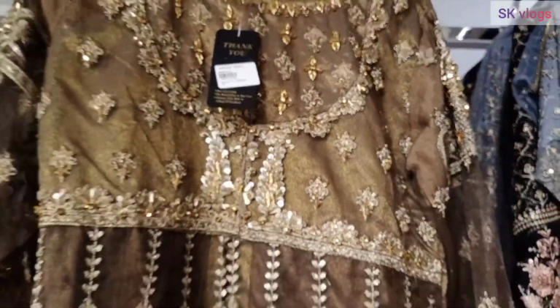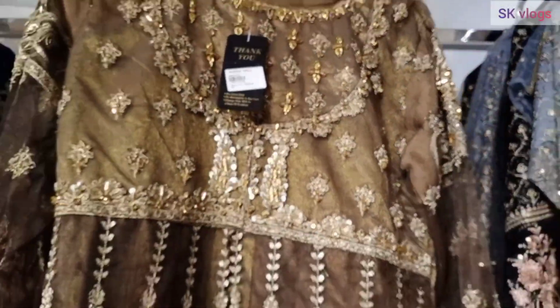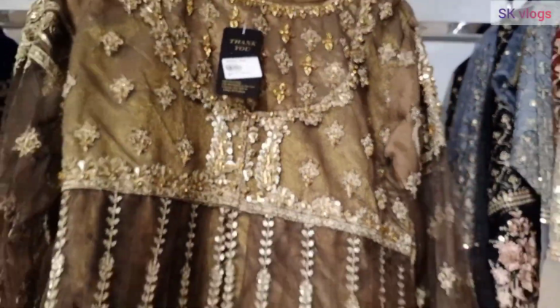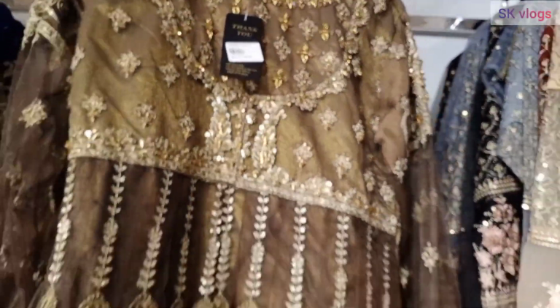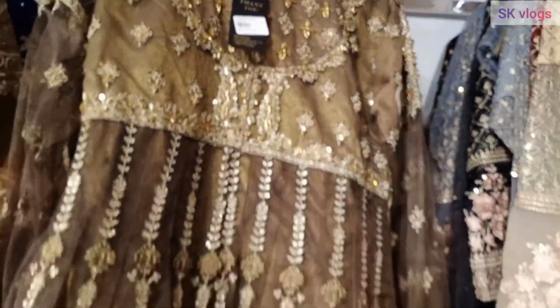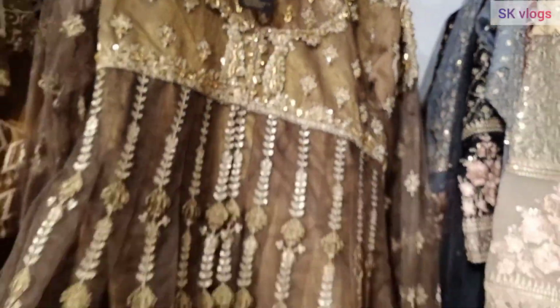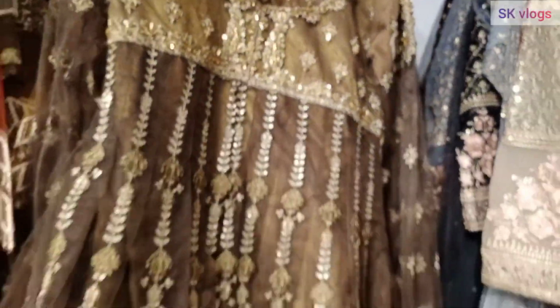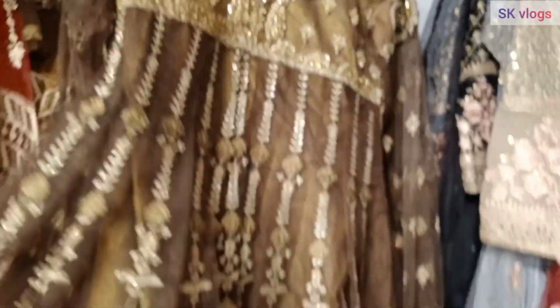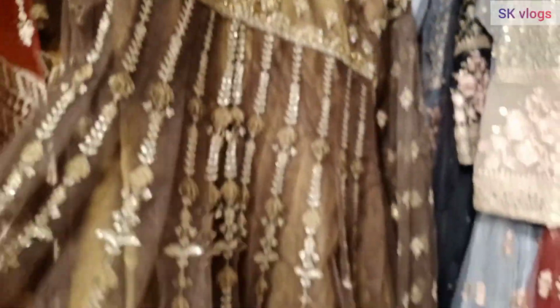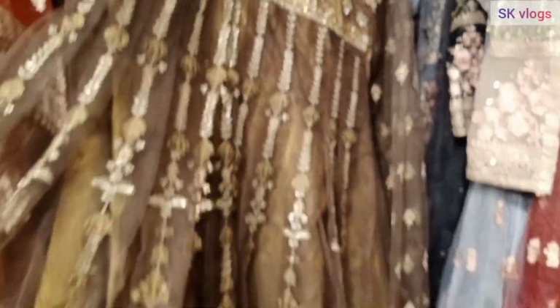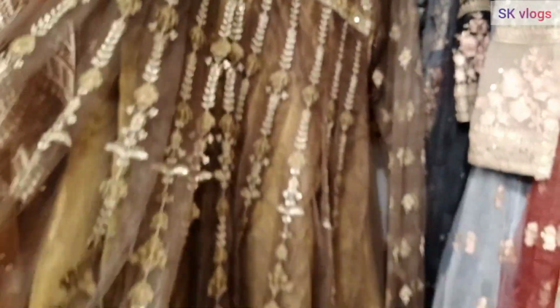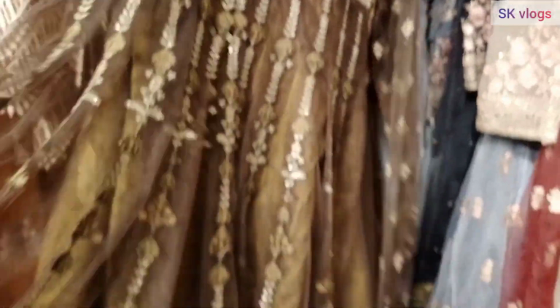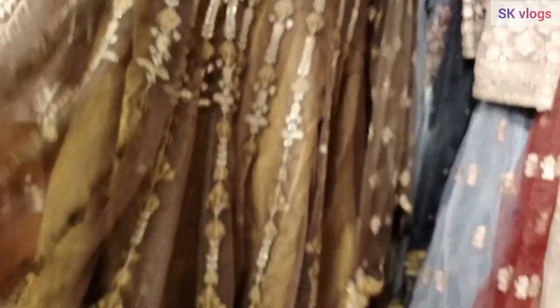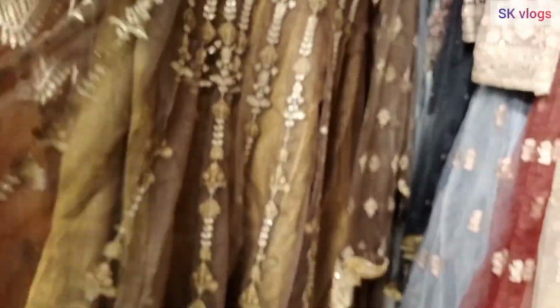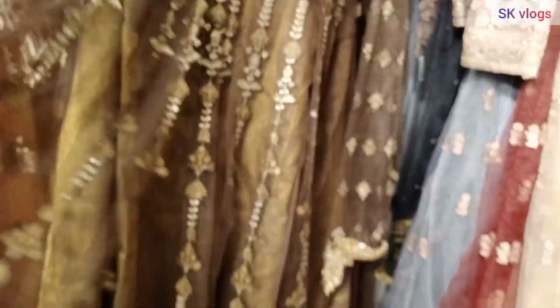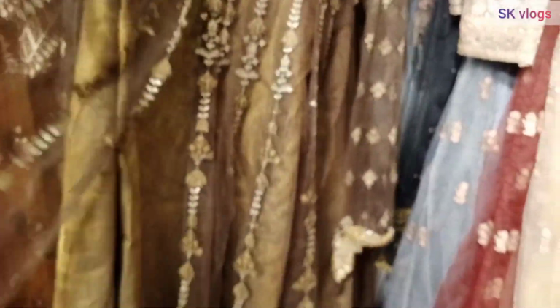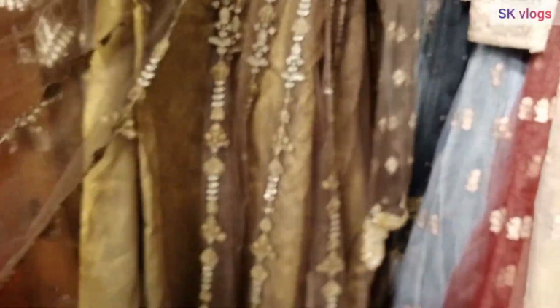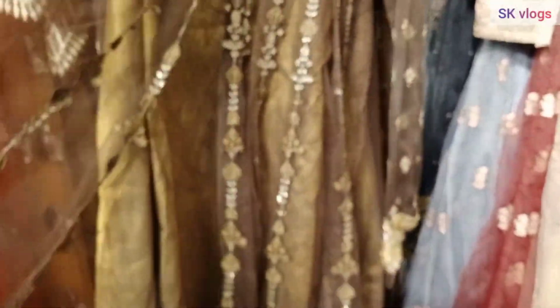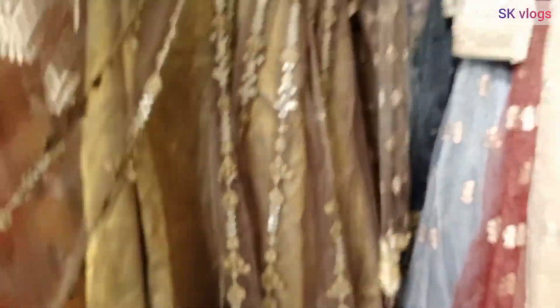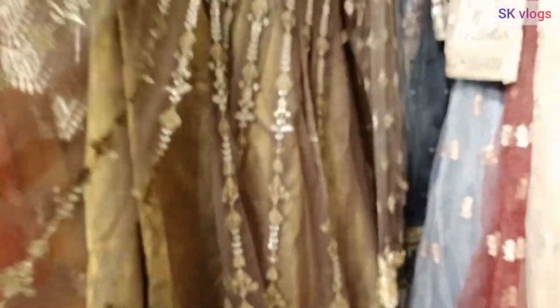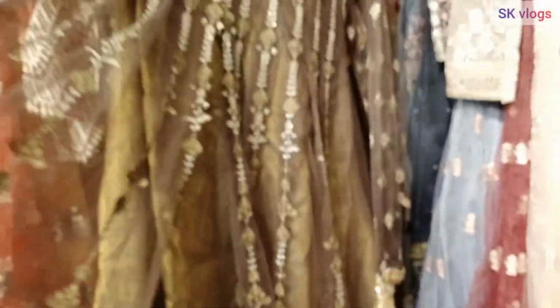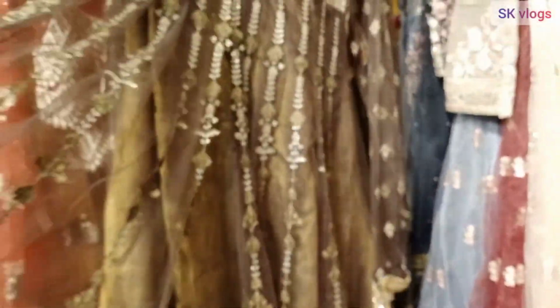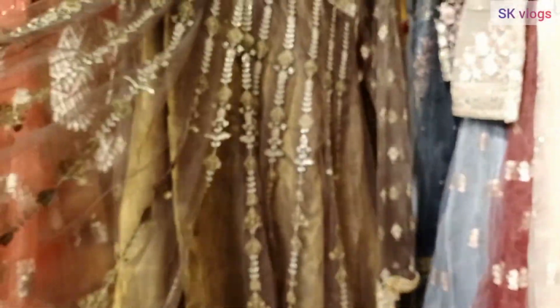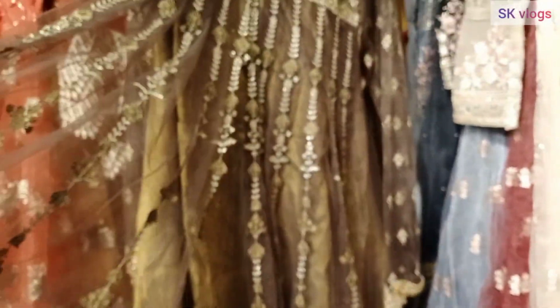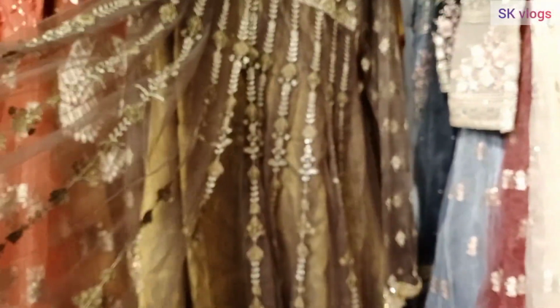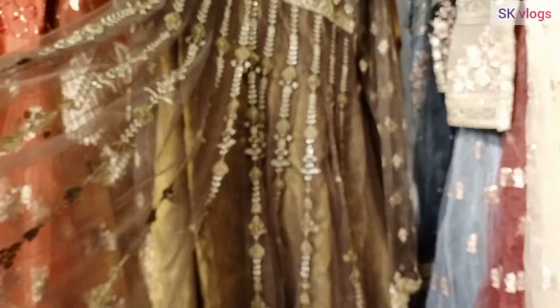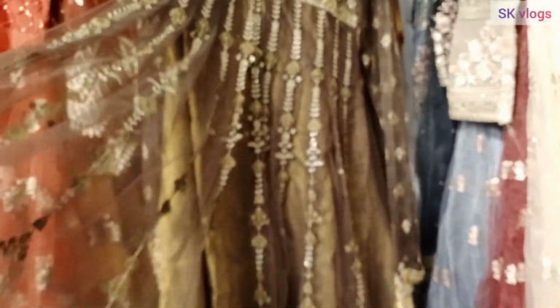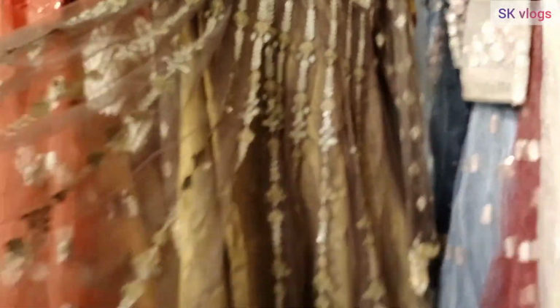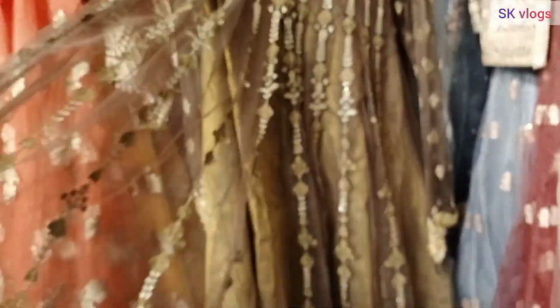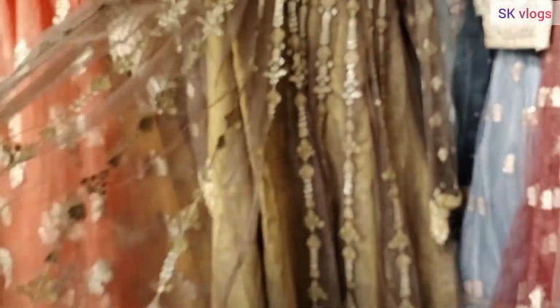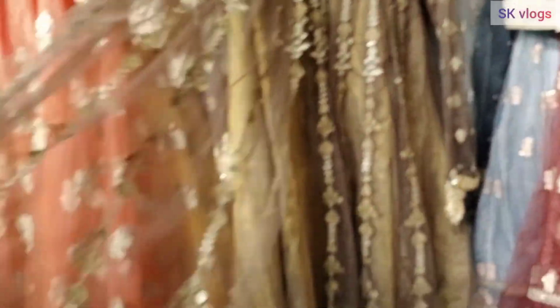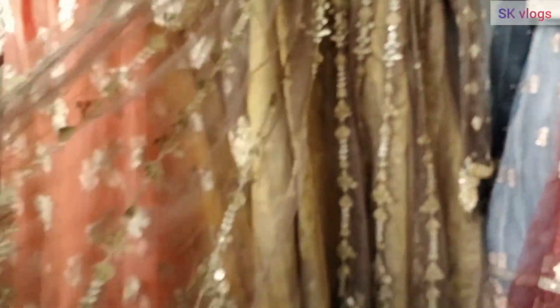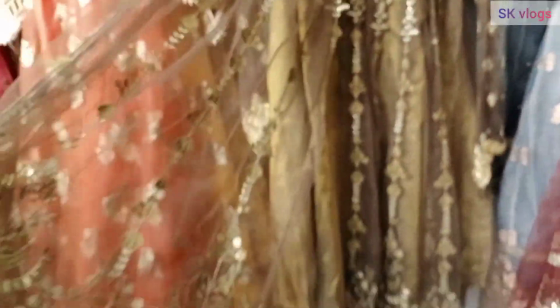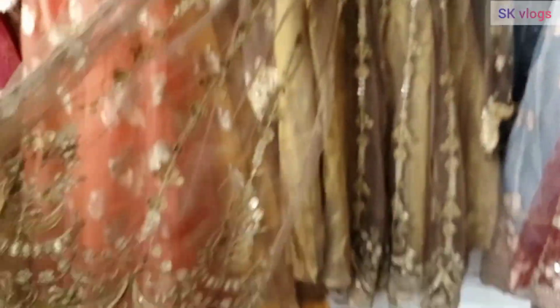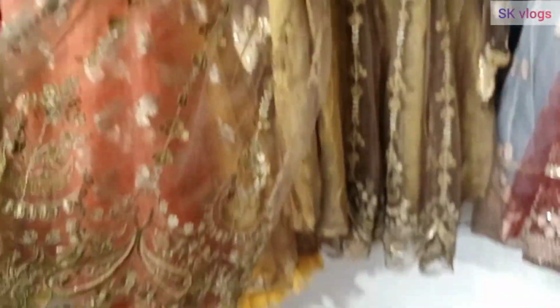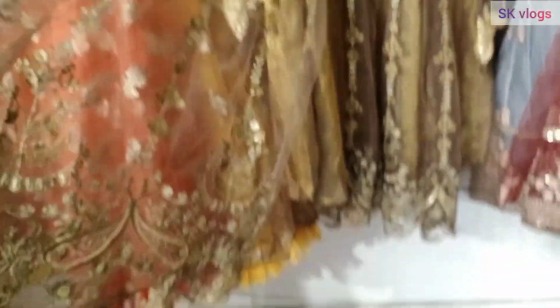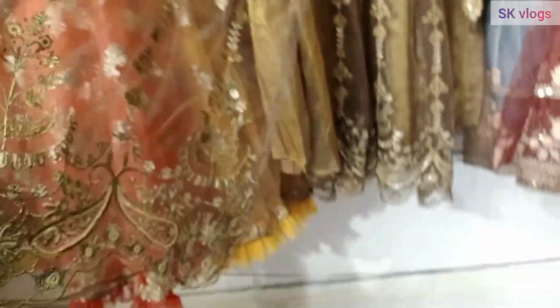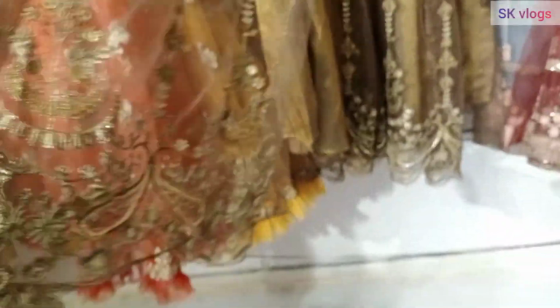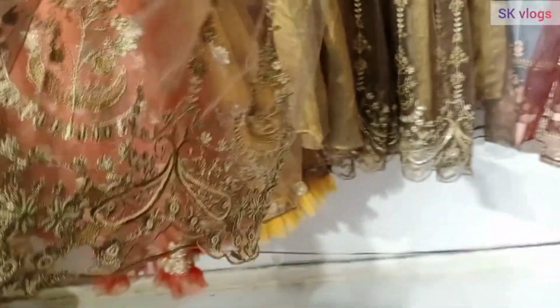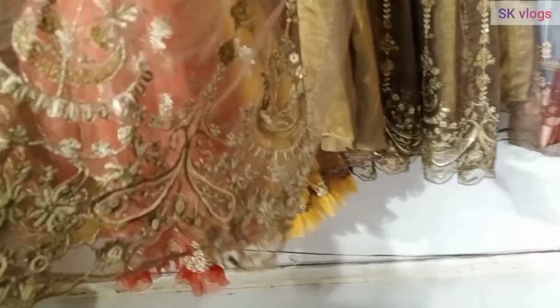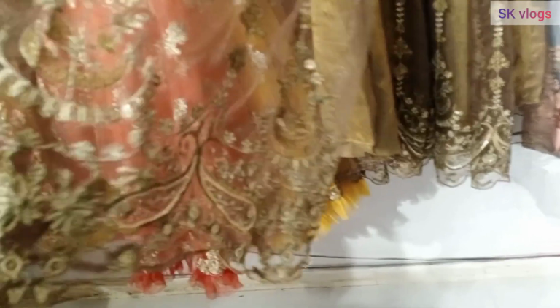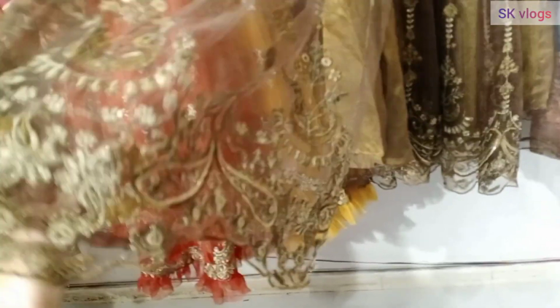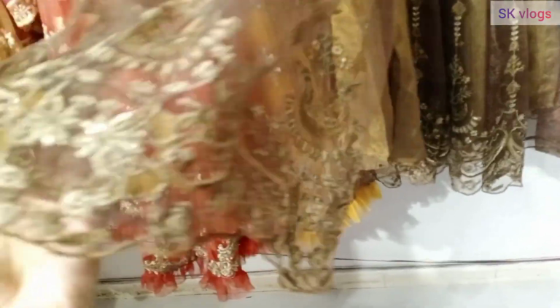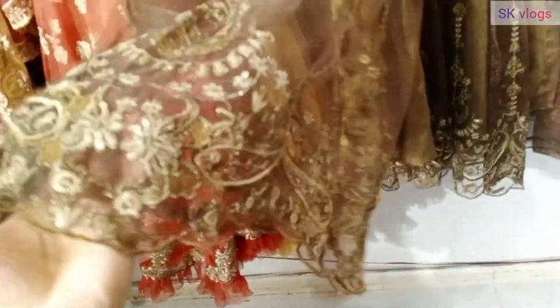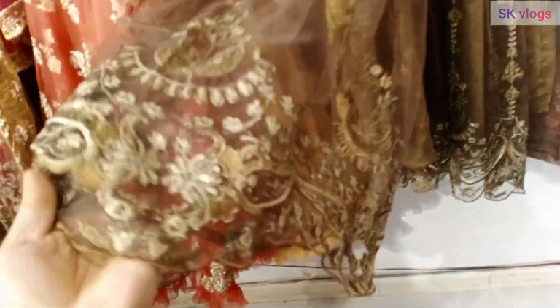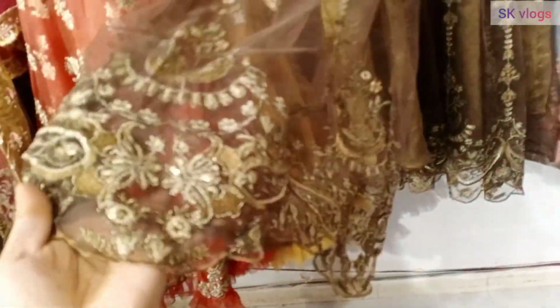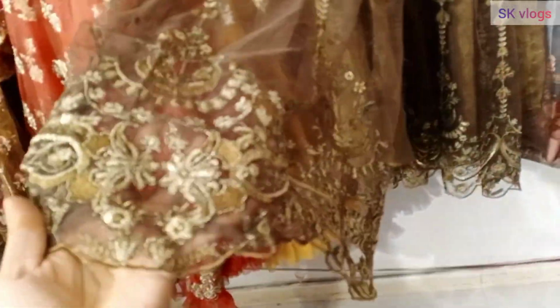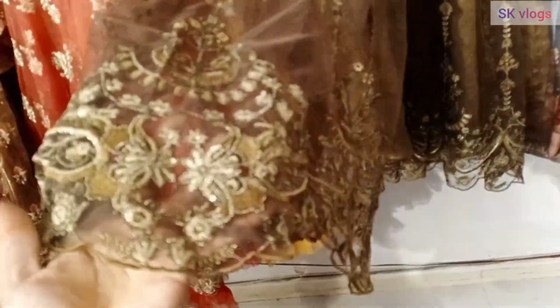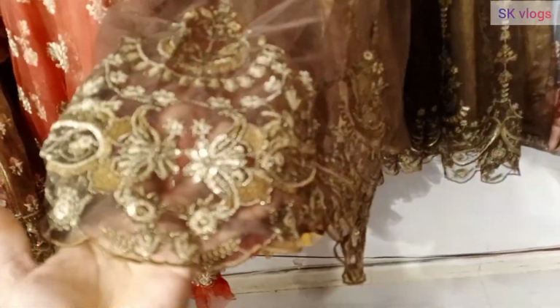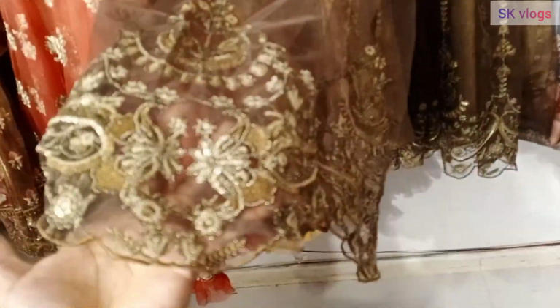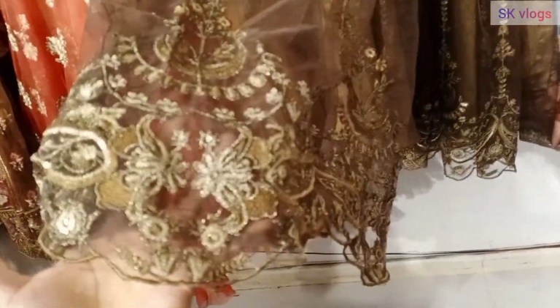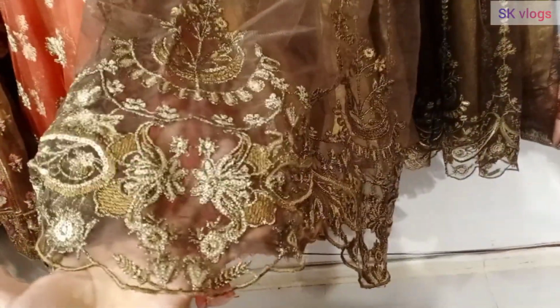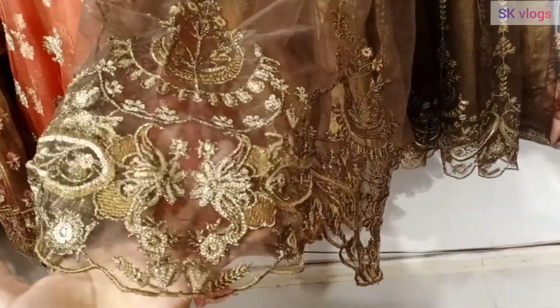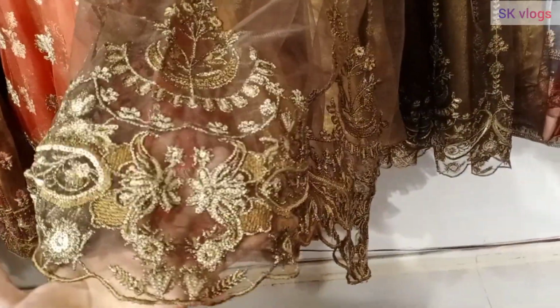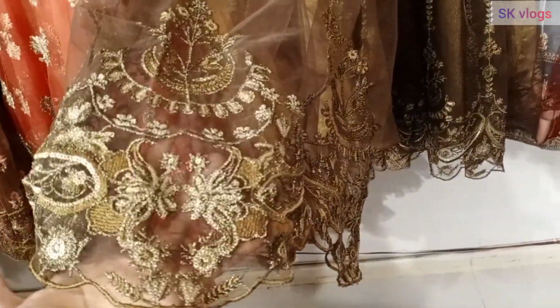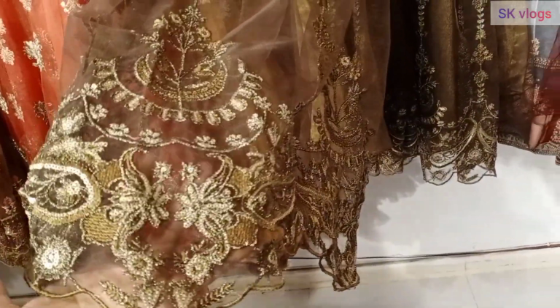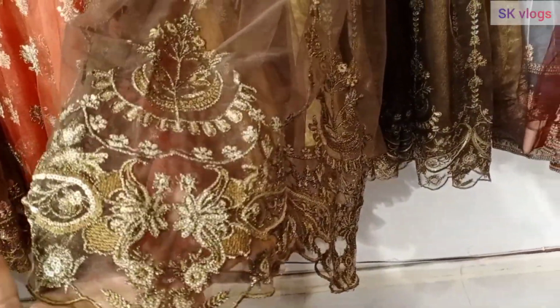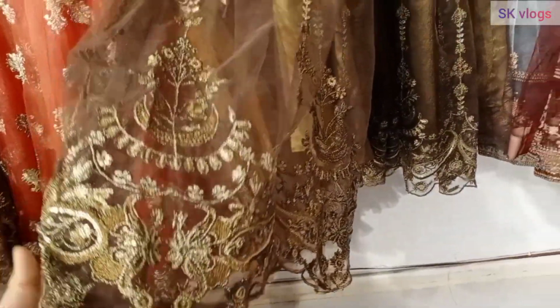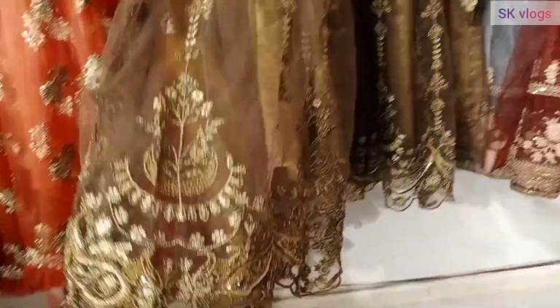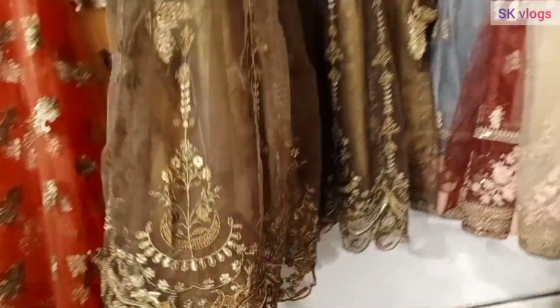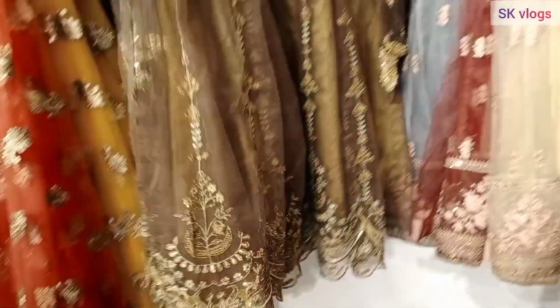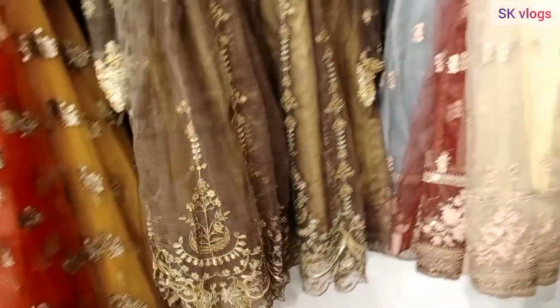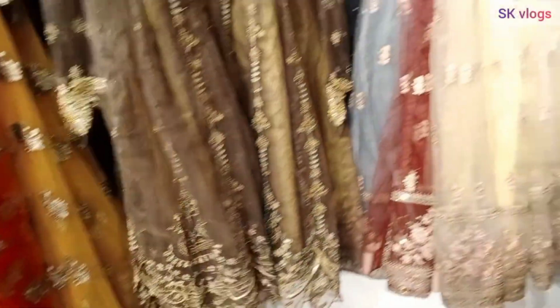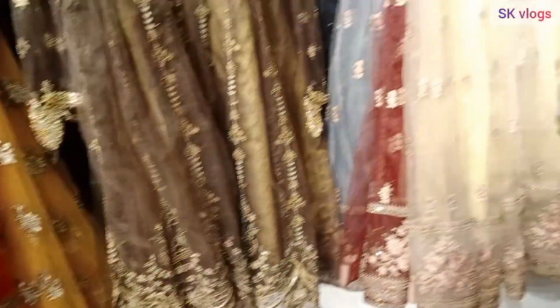Some dresses are at 8,000, and maxis are even at 7,000. In the same way, you can see very good work — similar to what we saw in the first one.